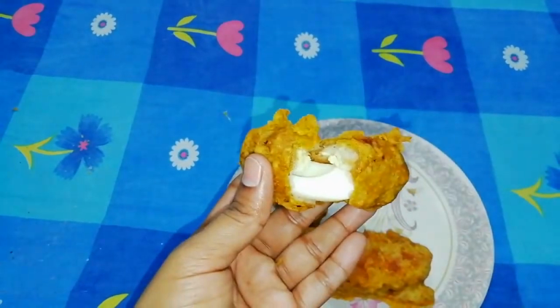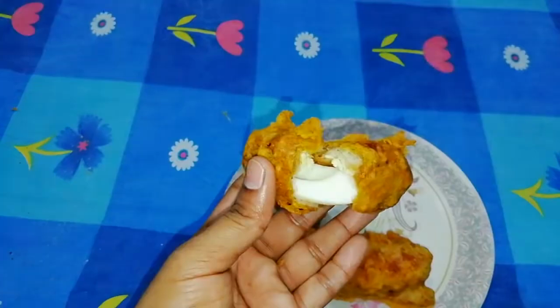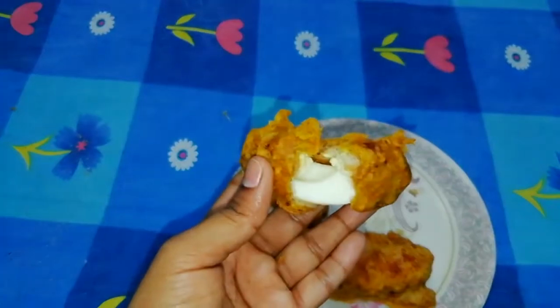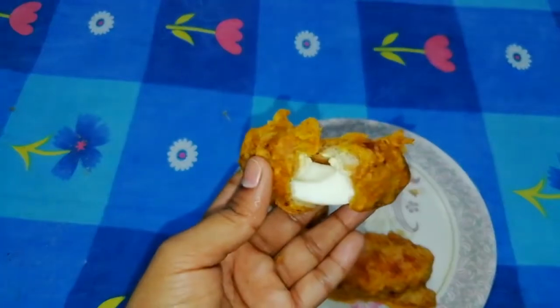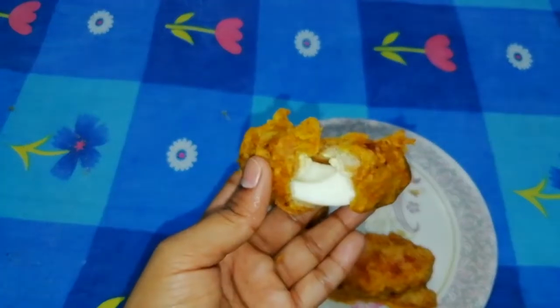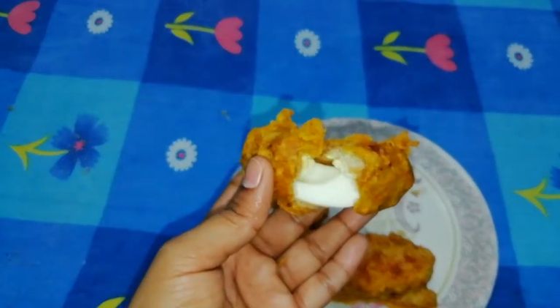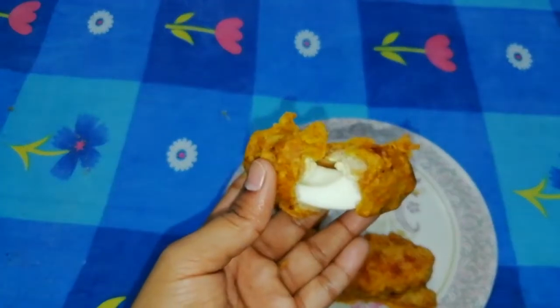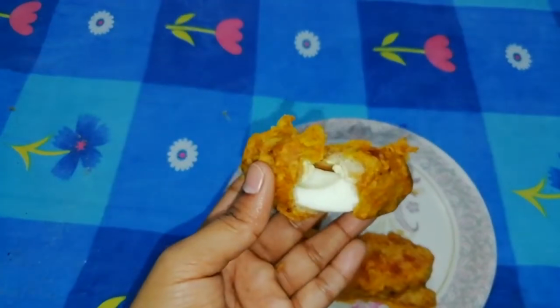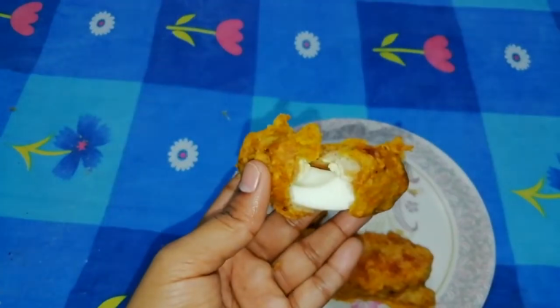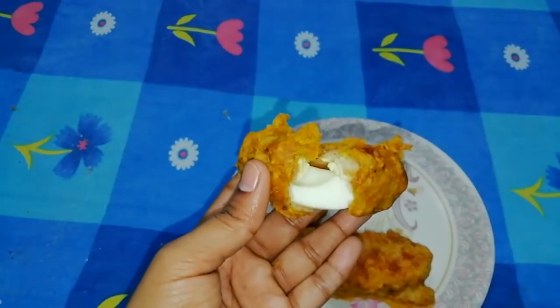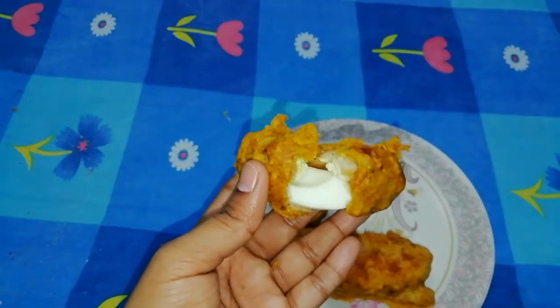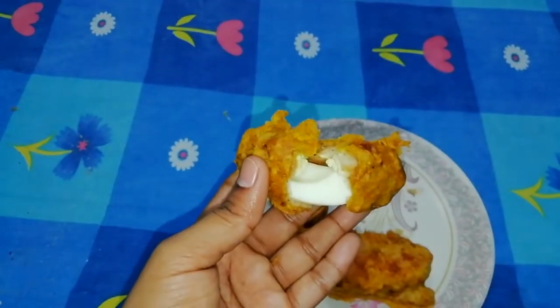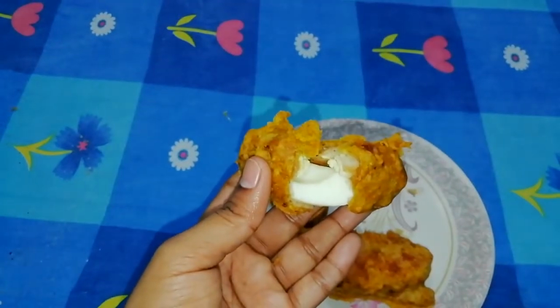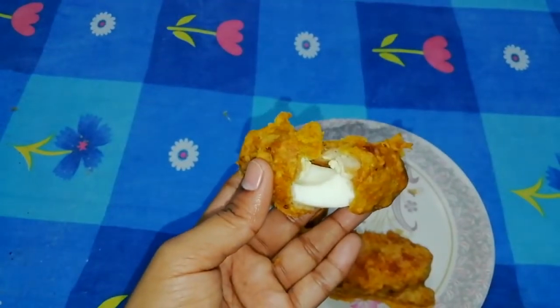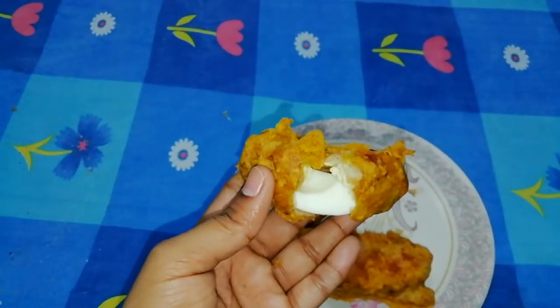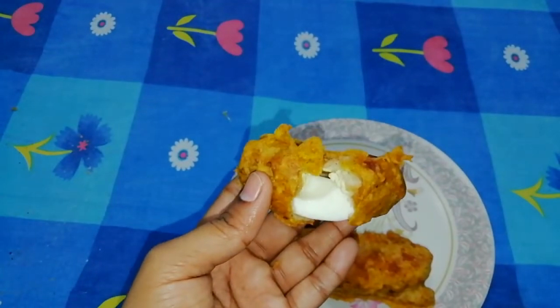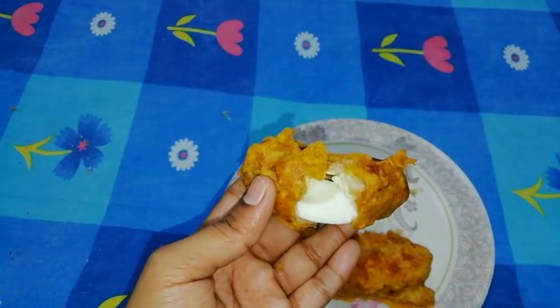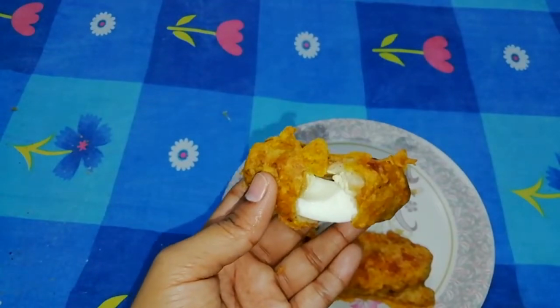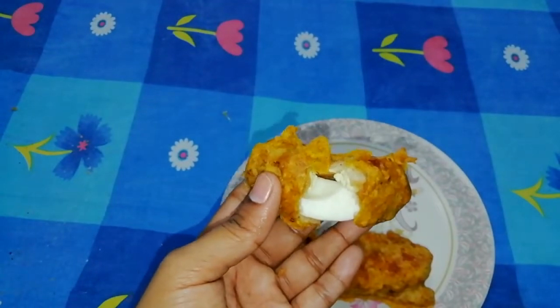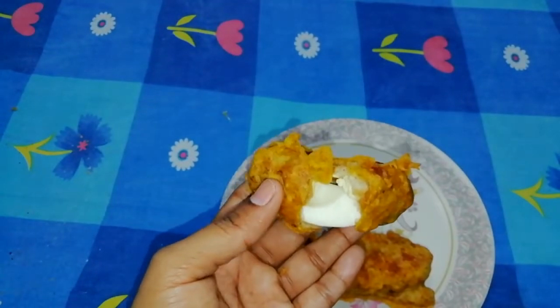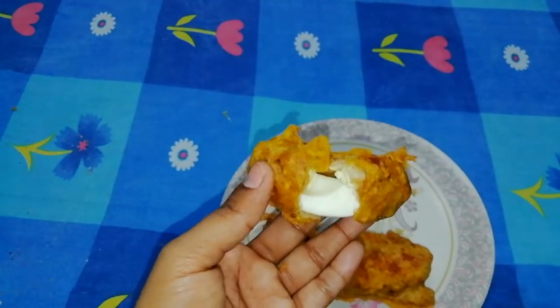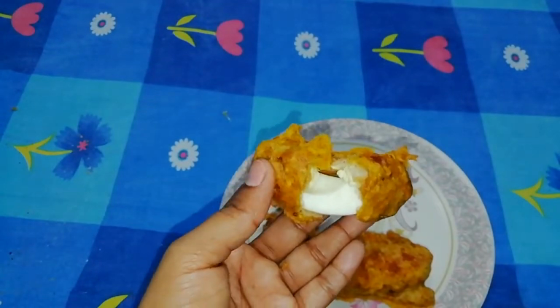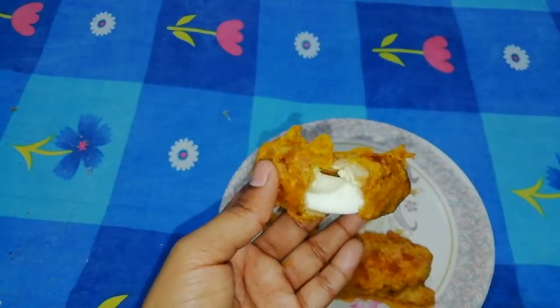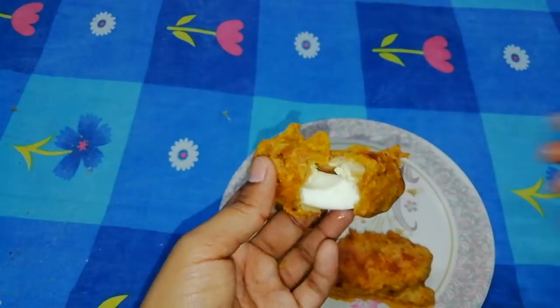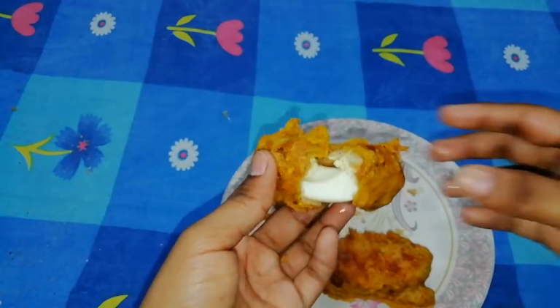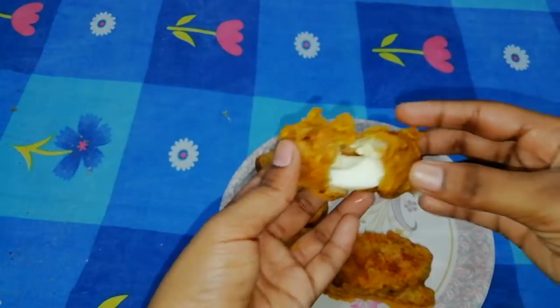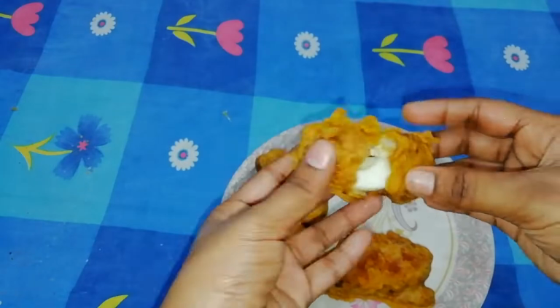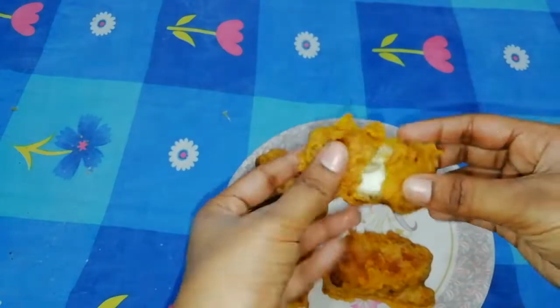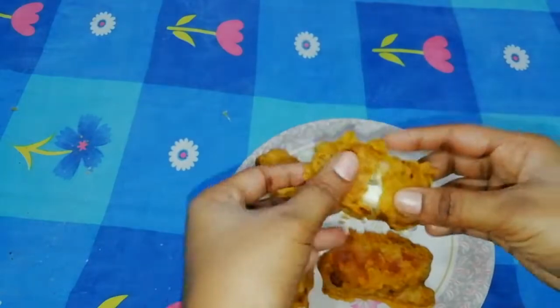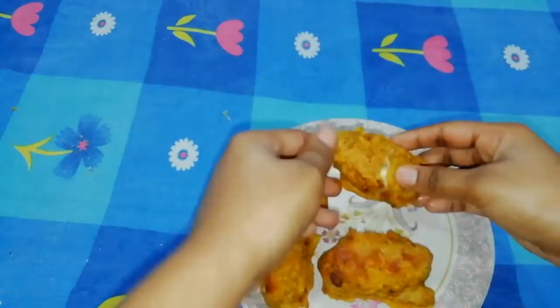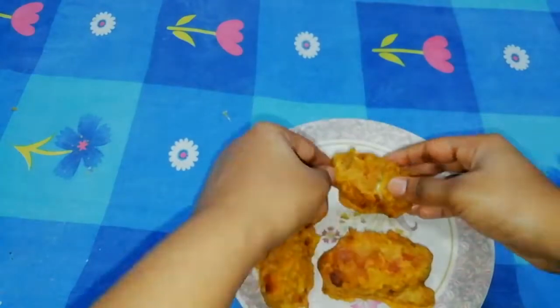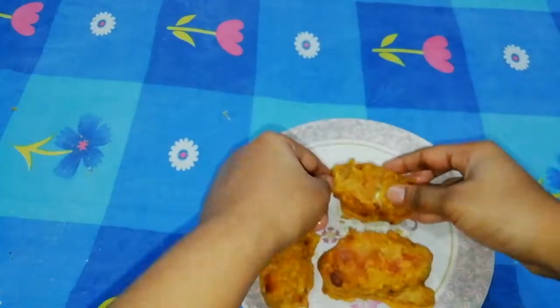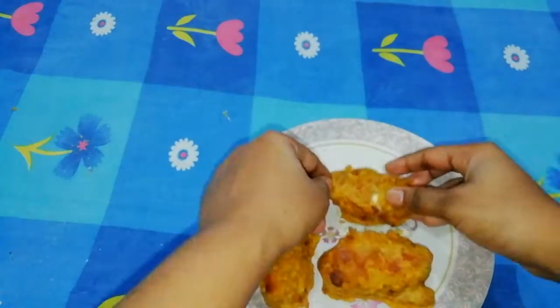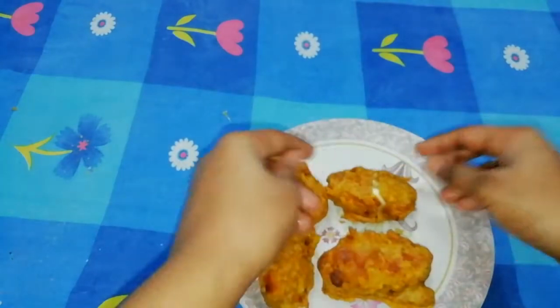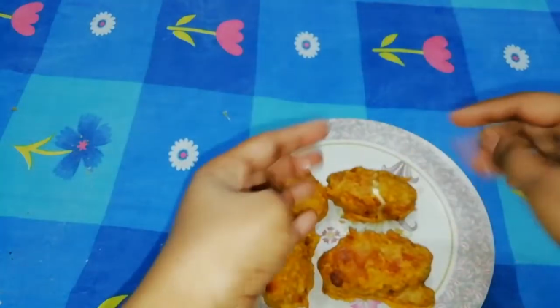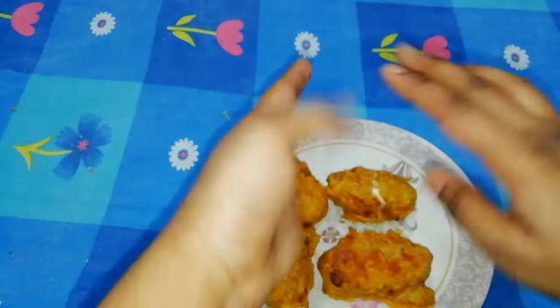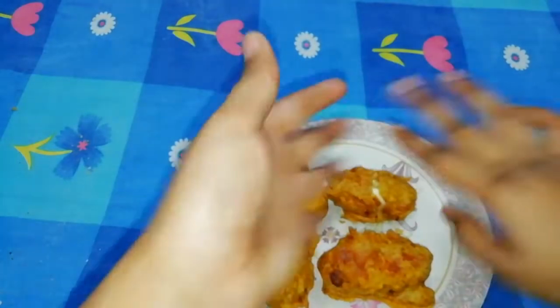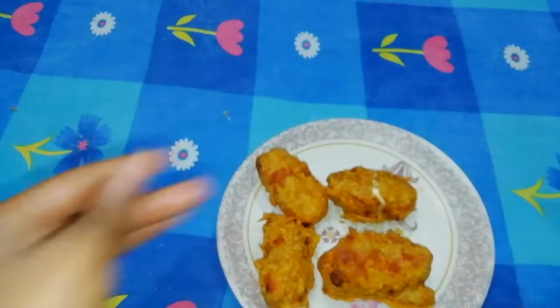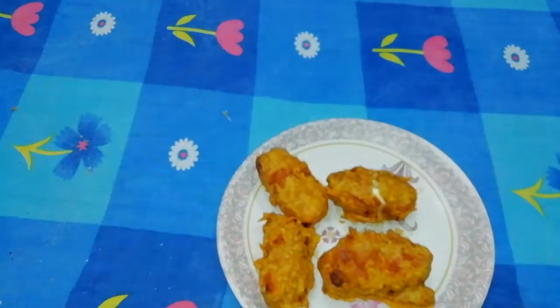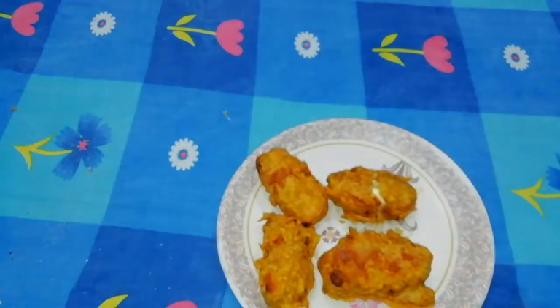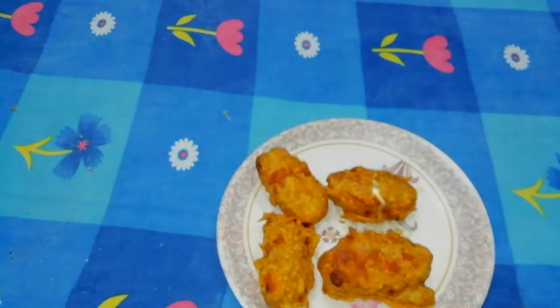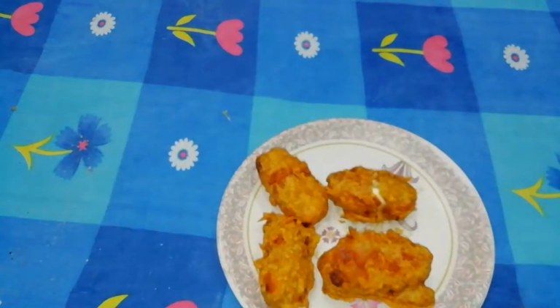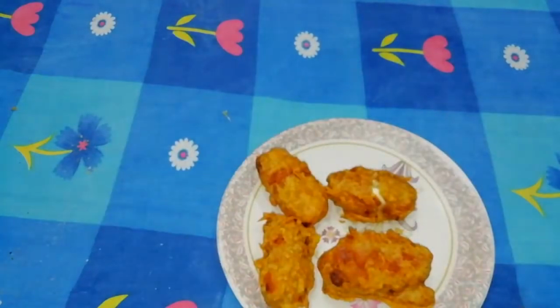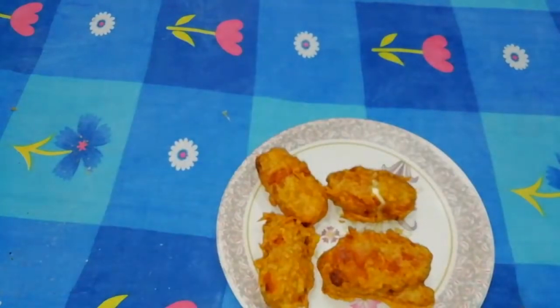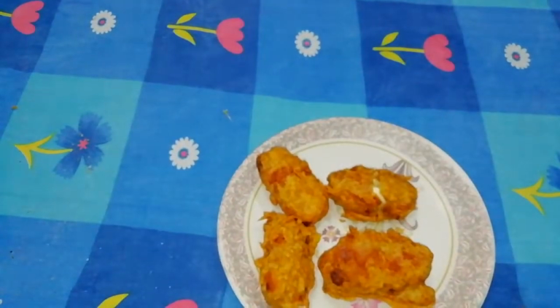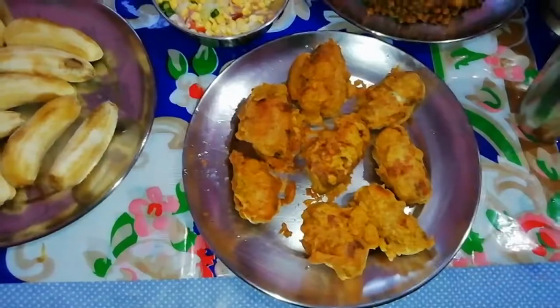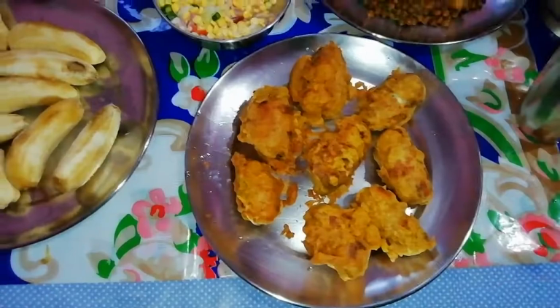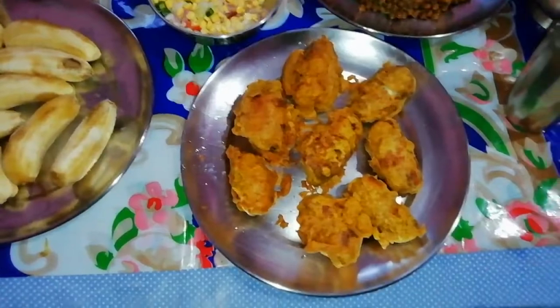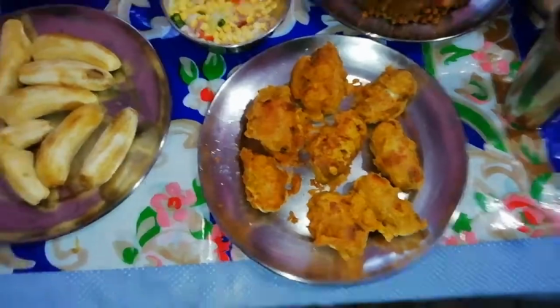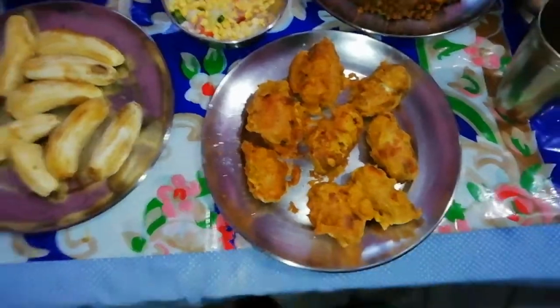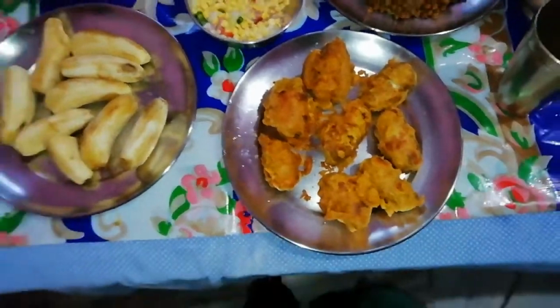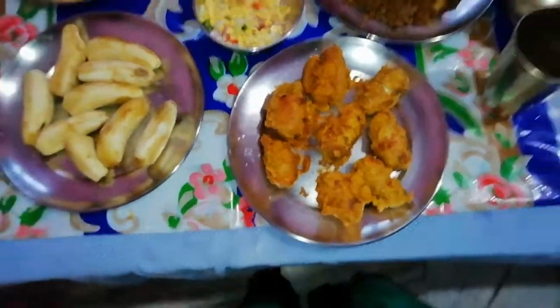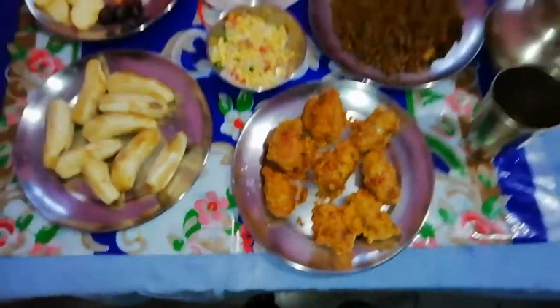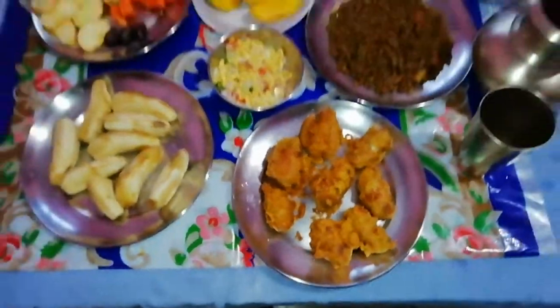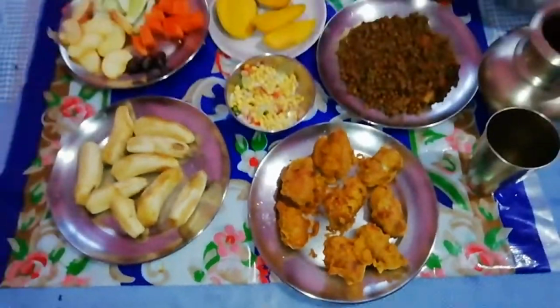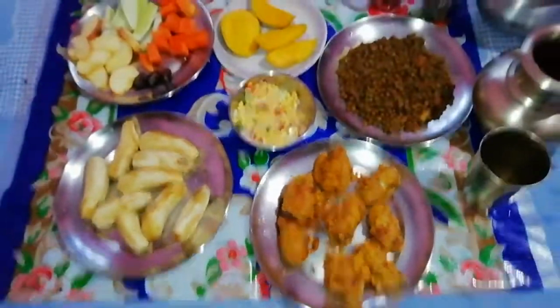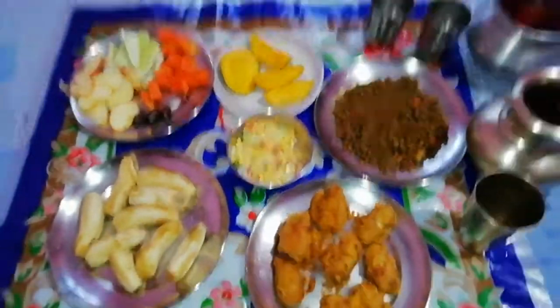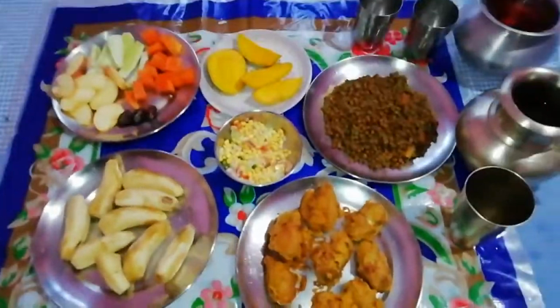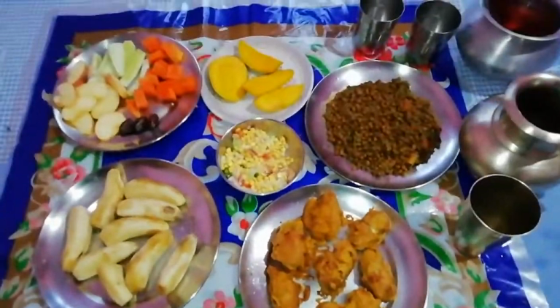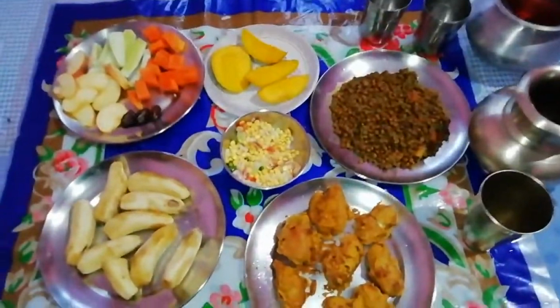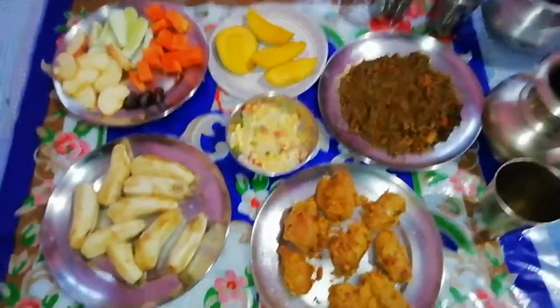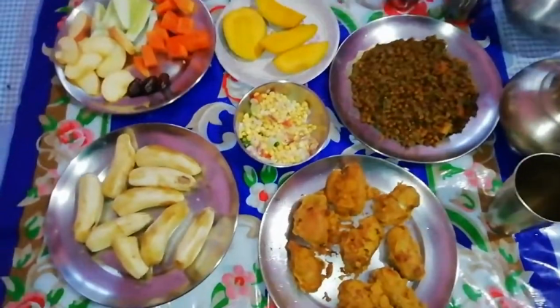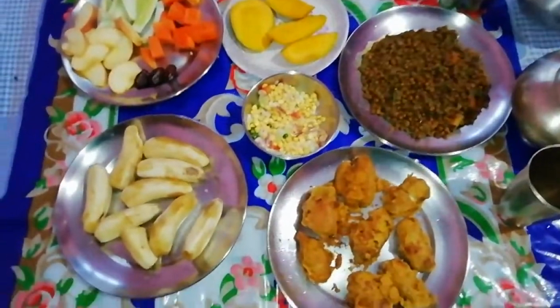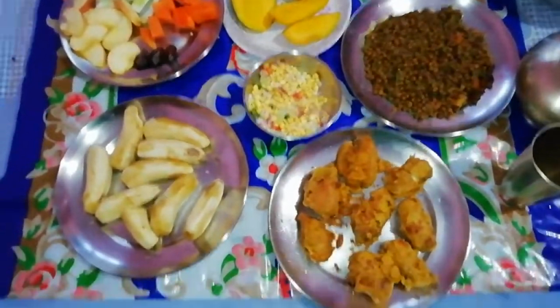So it is very tasty. Please try it and taste it. Please use the recipe for the first time. So friends, this is our dish.